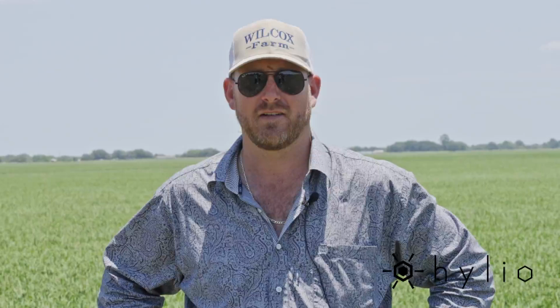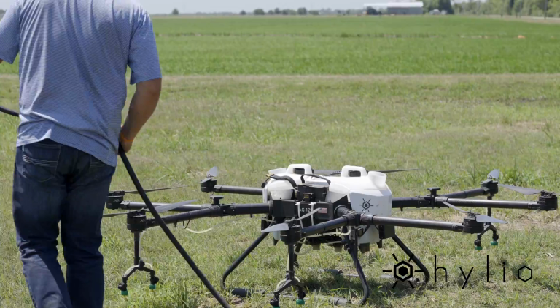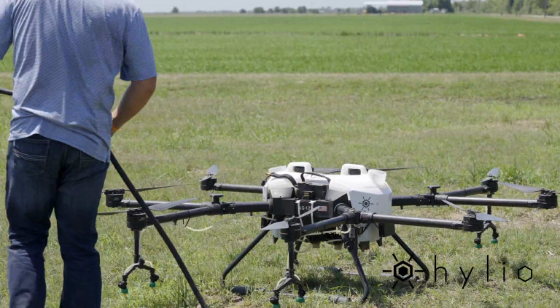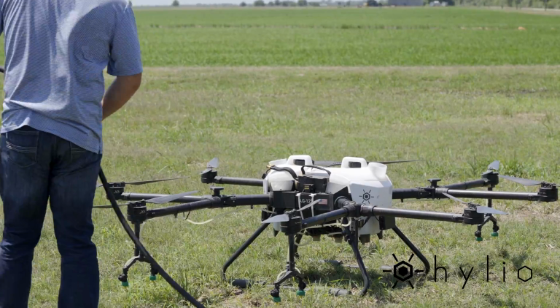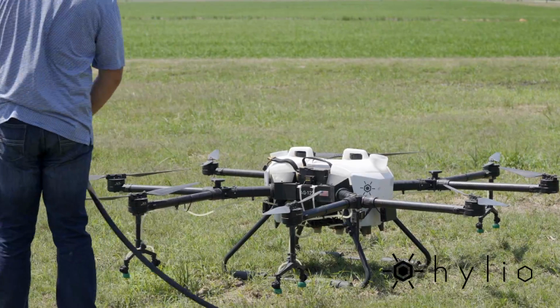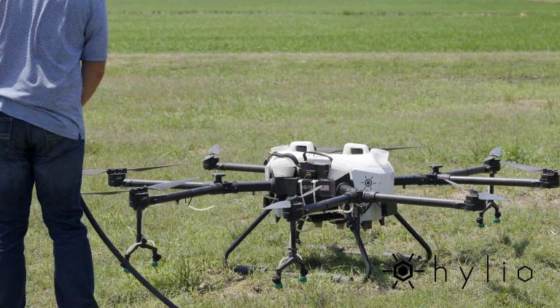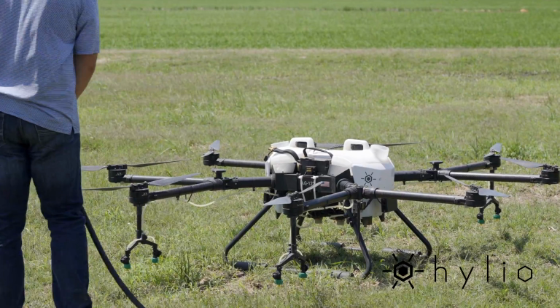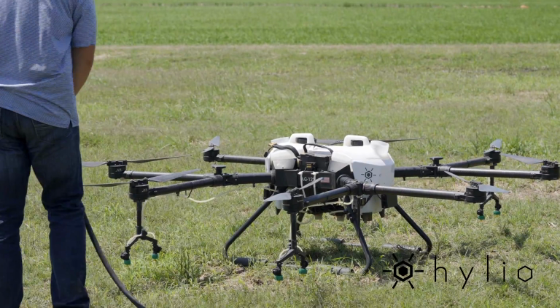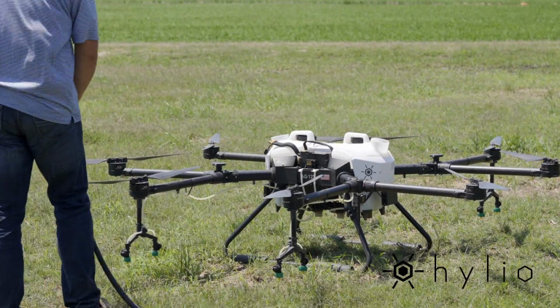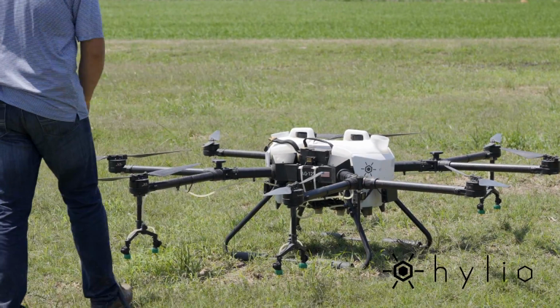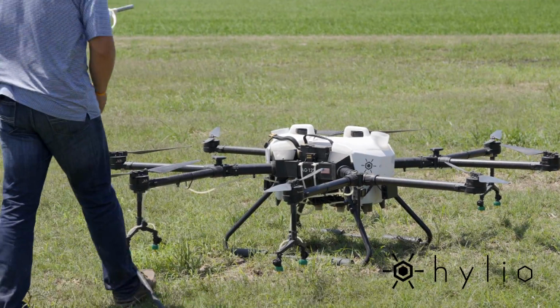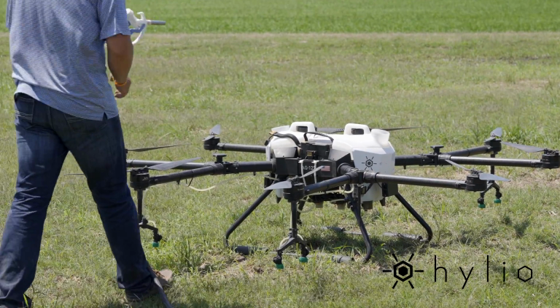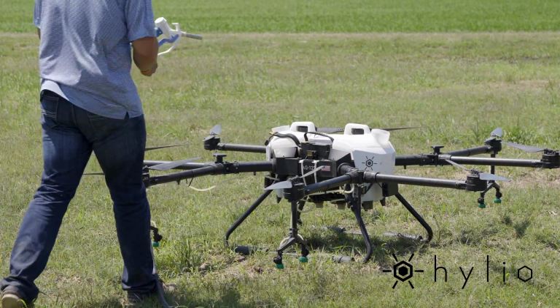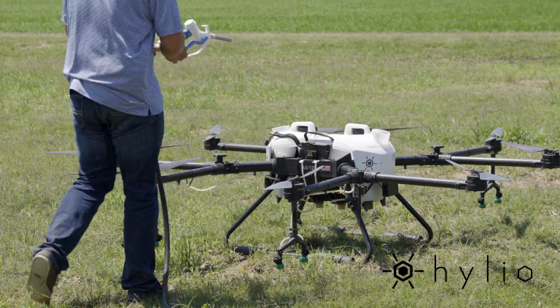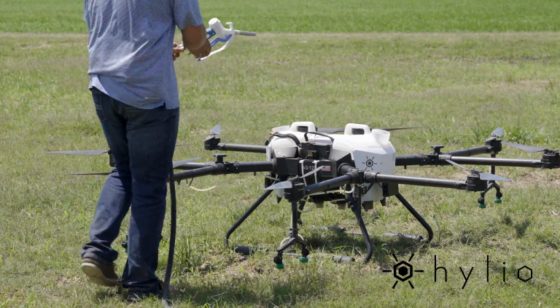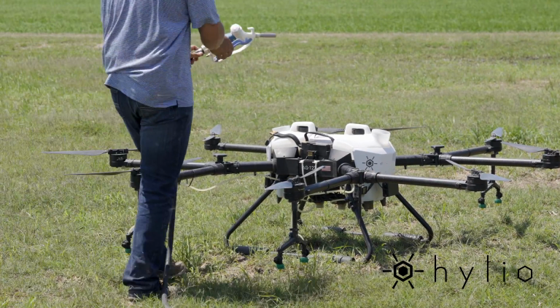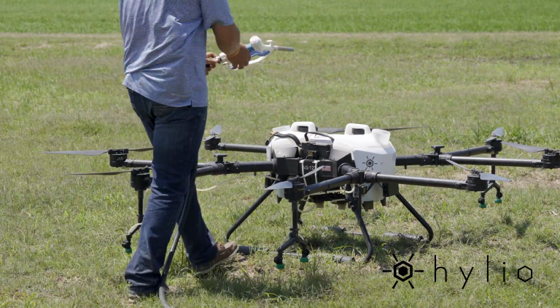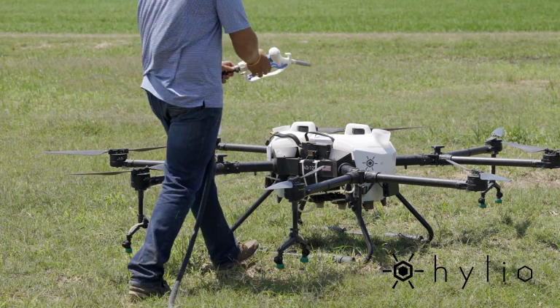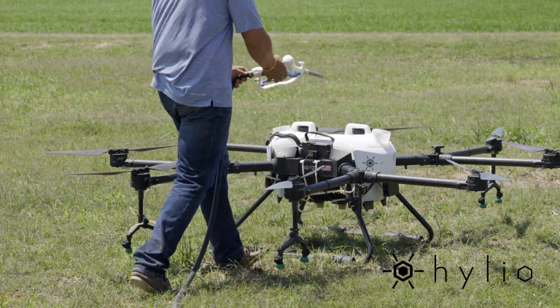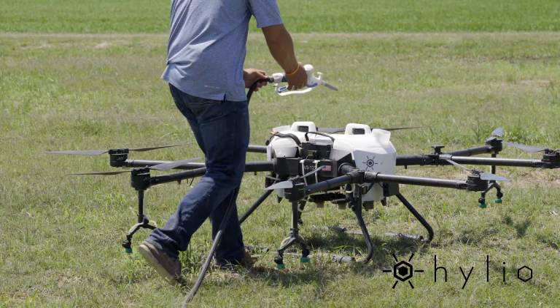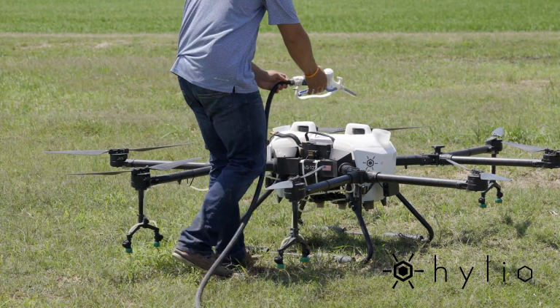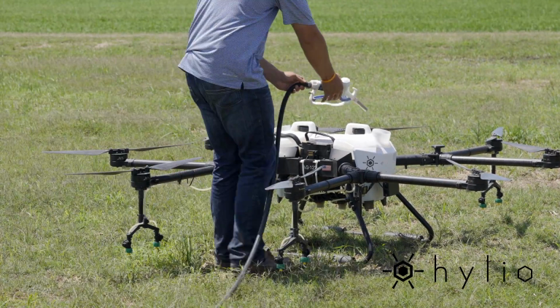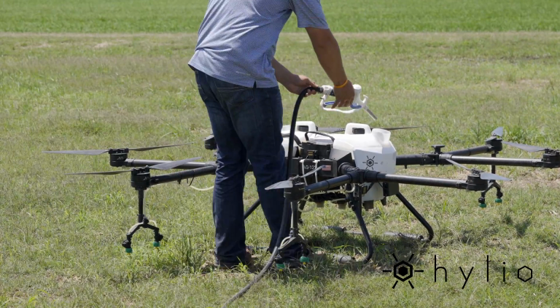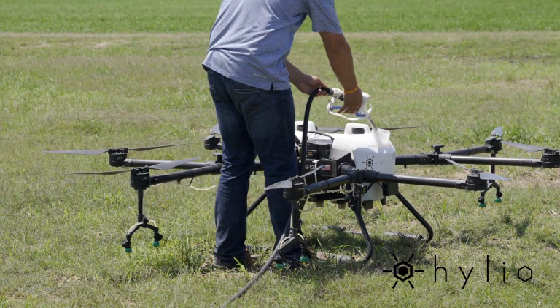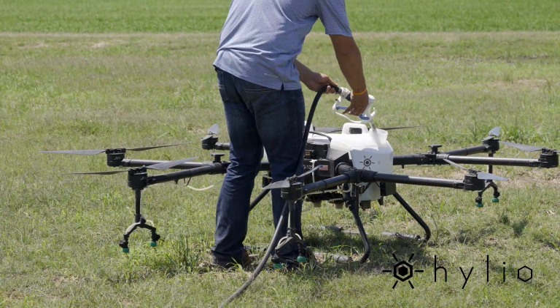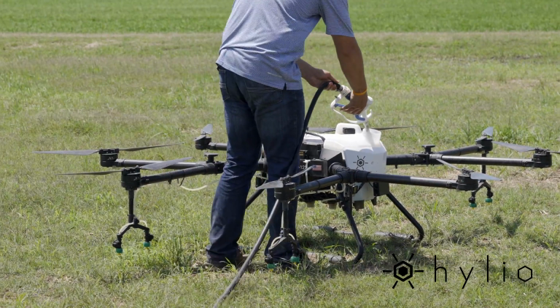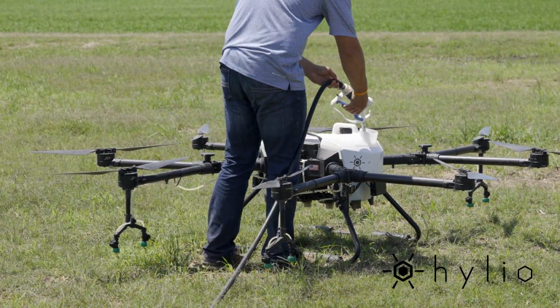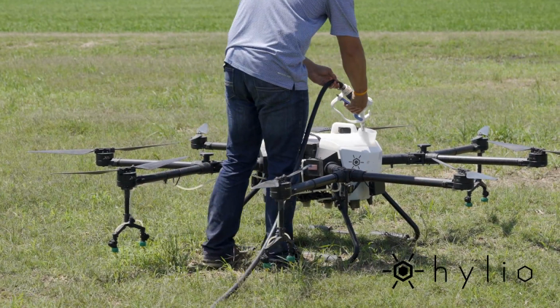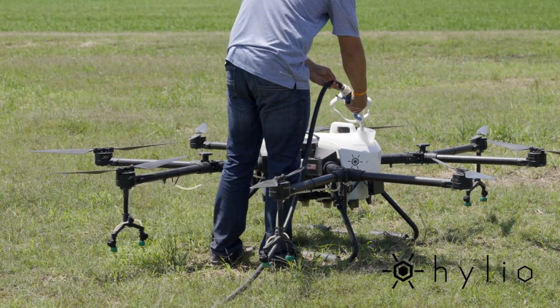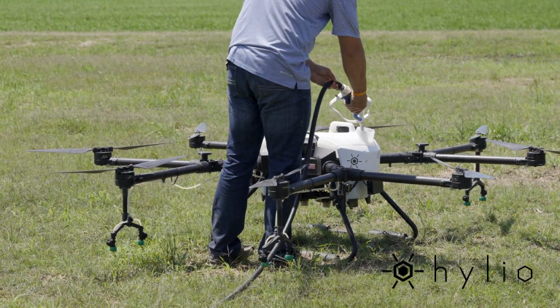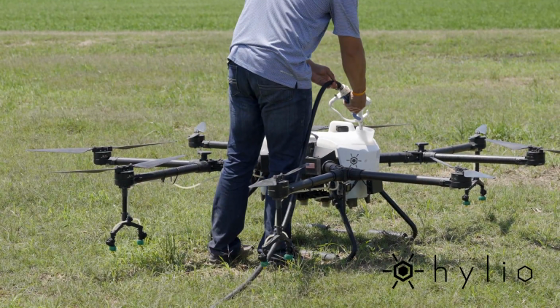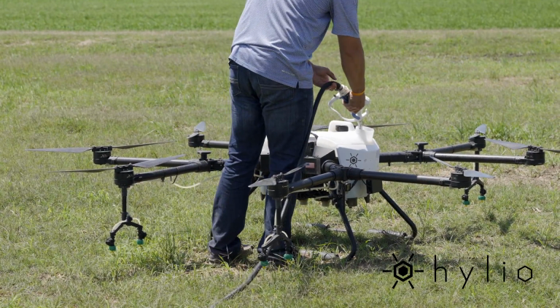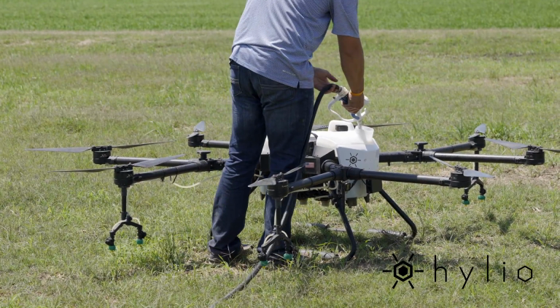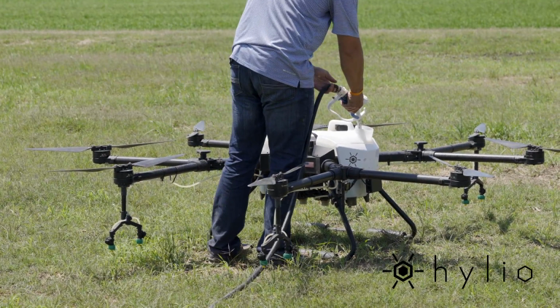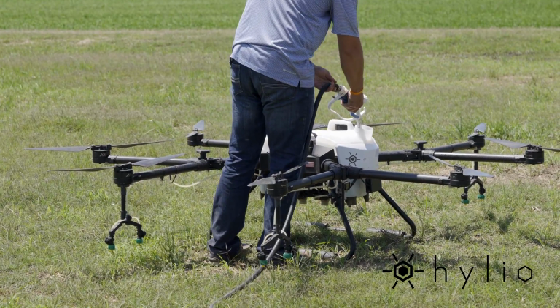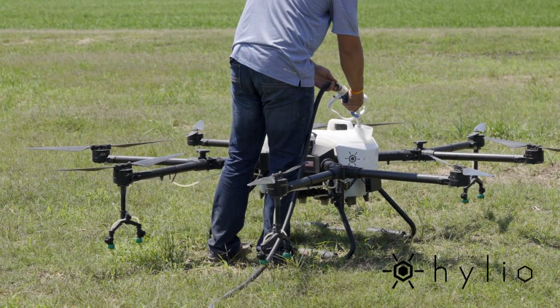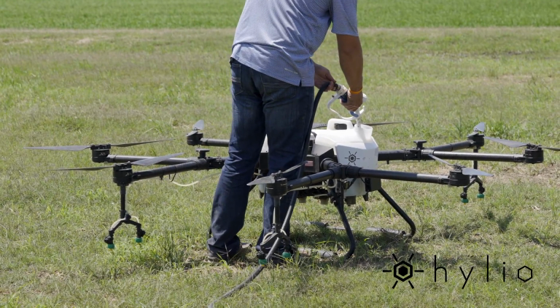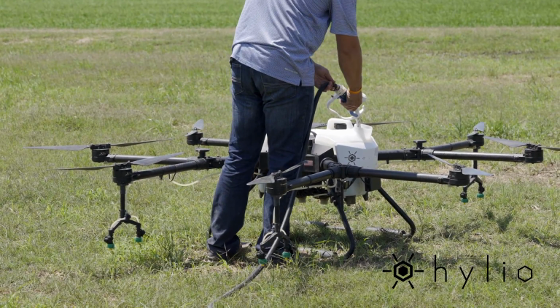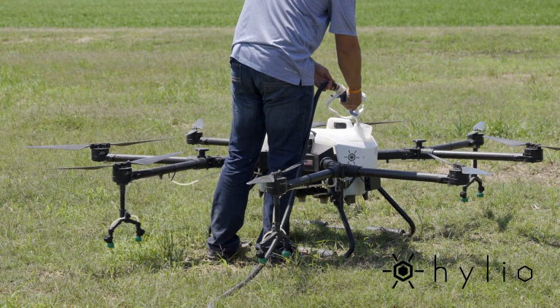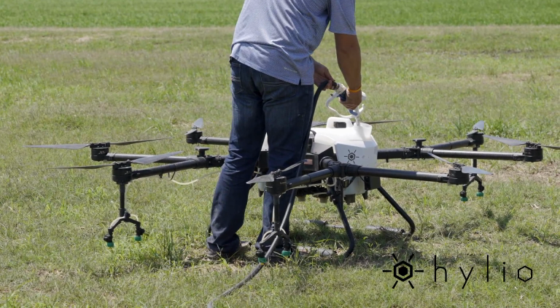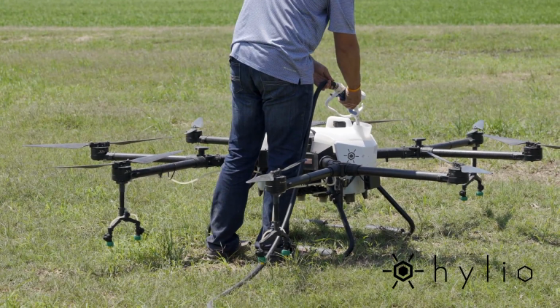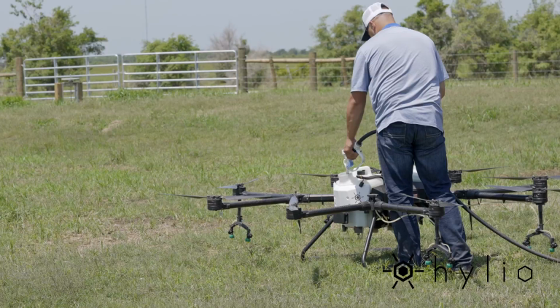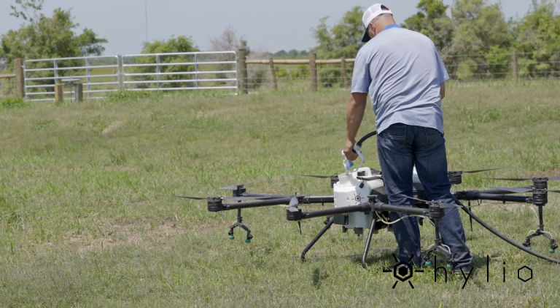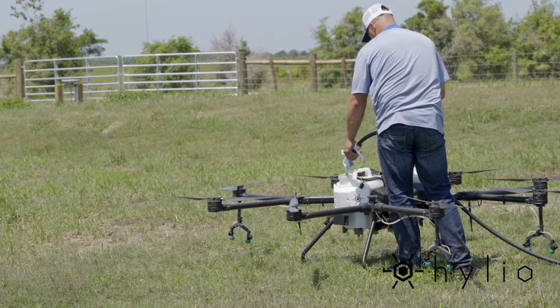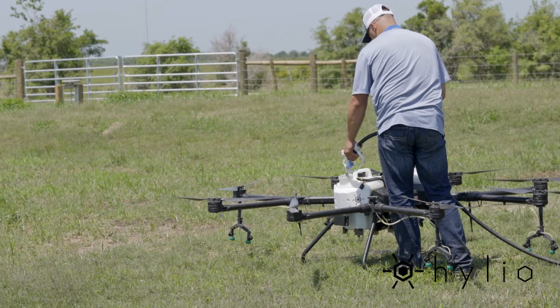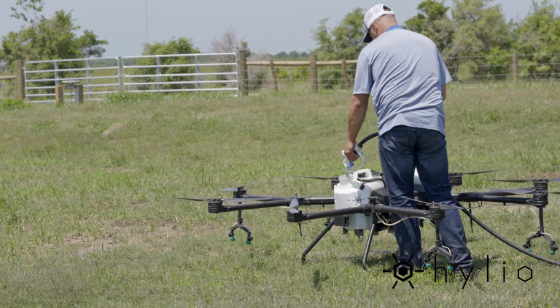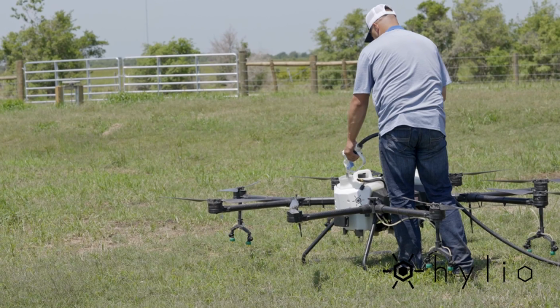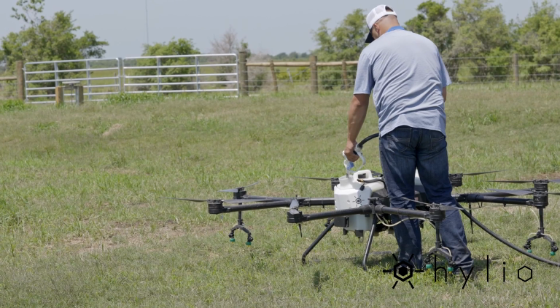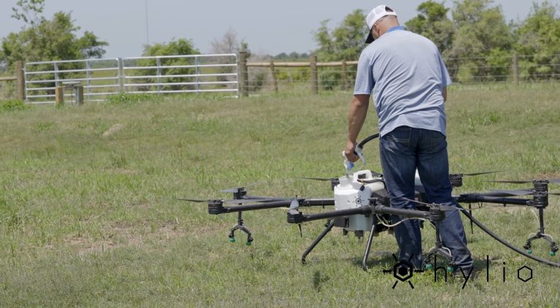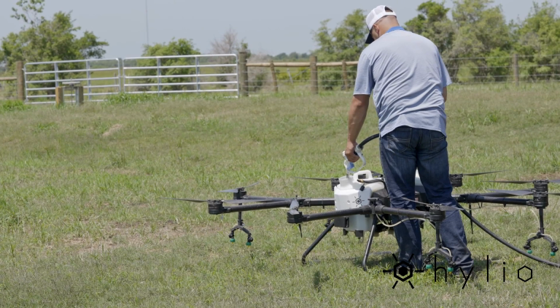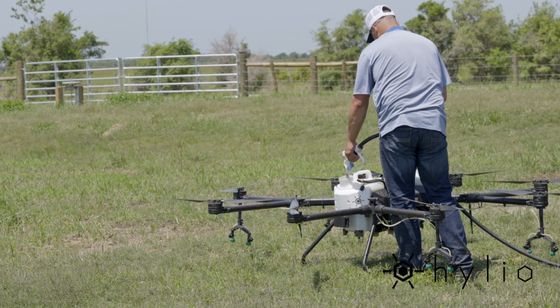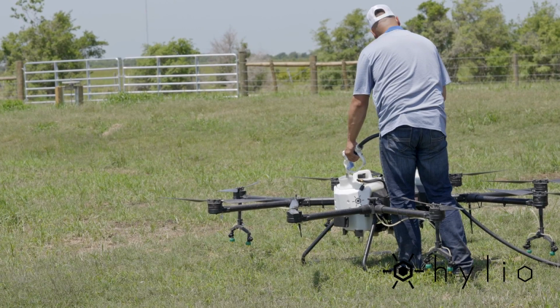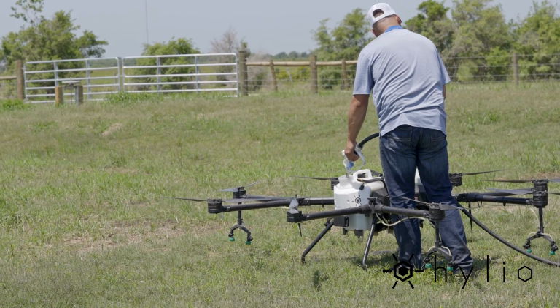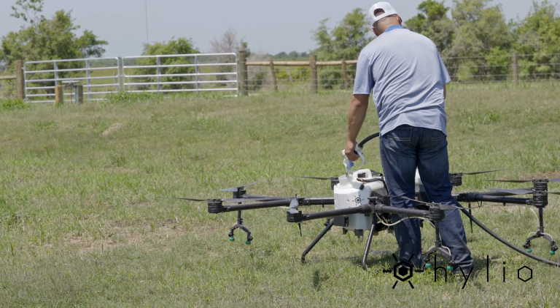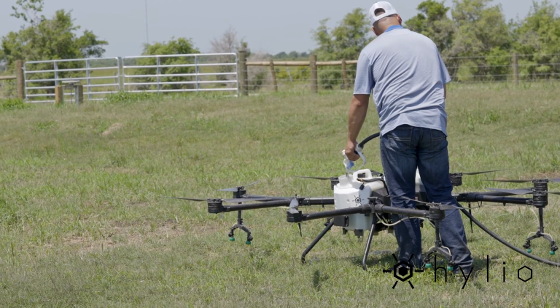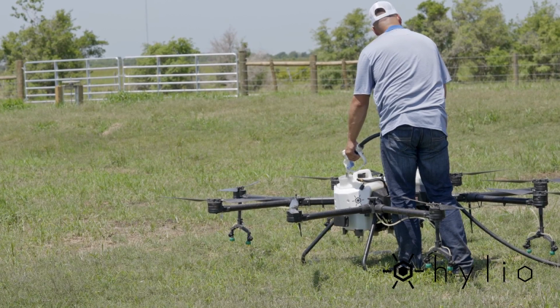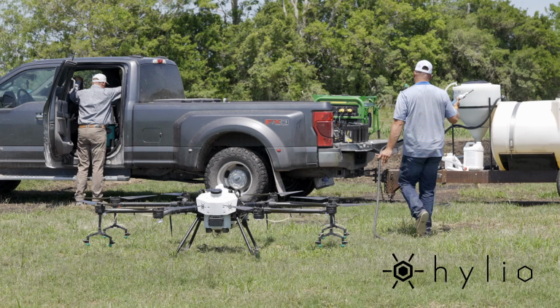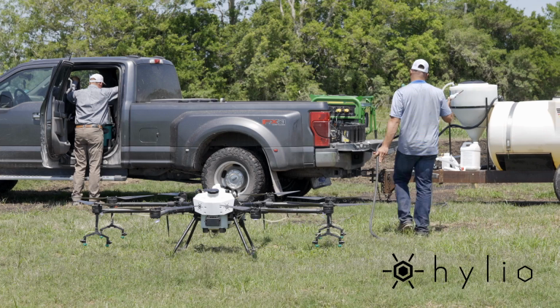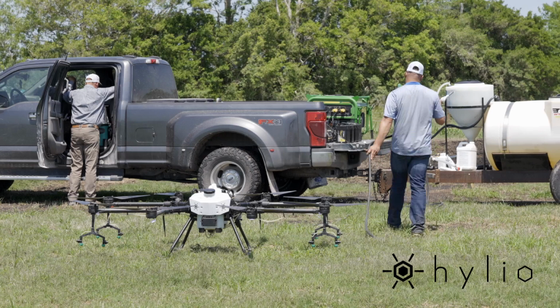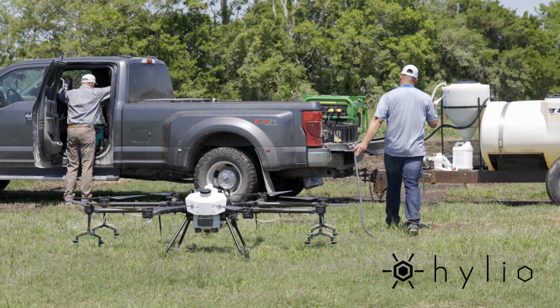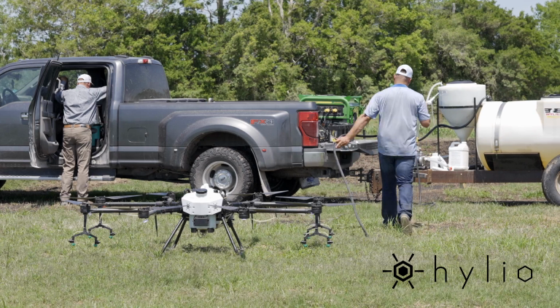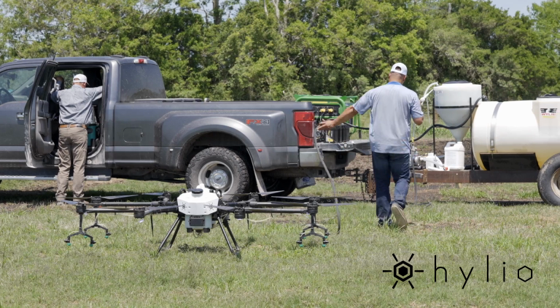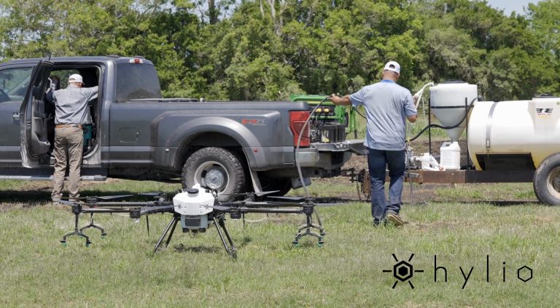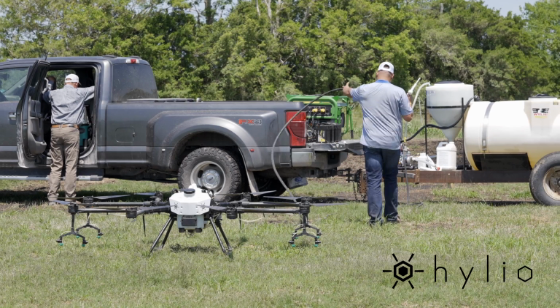Right now we're going after certain weeds and grasses — nutsedge, sprangletops, stuff like that — and we're trying to catch them right now while they're small.